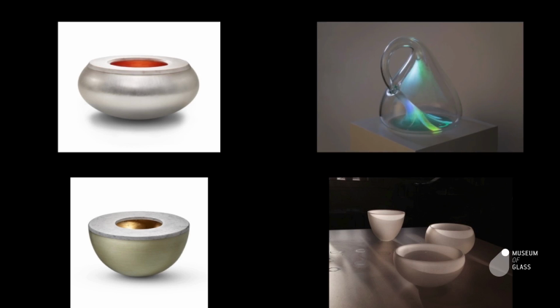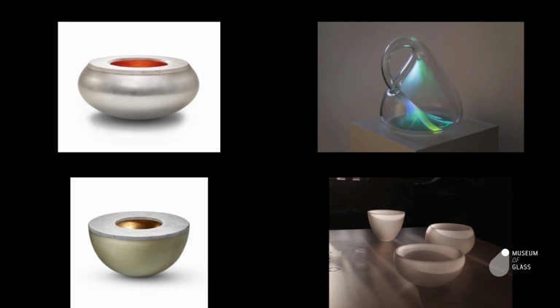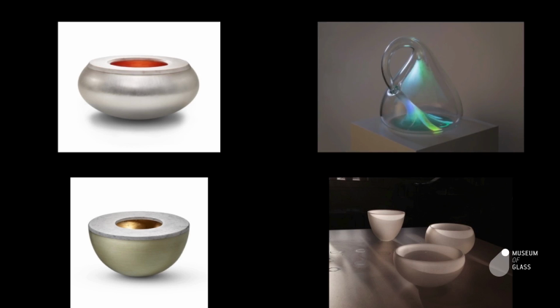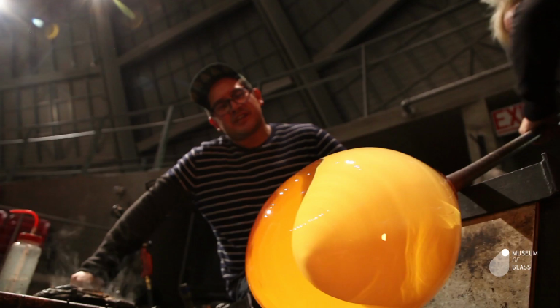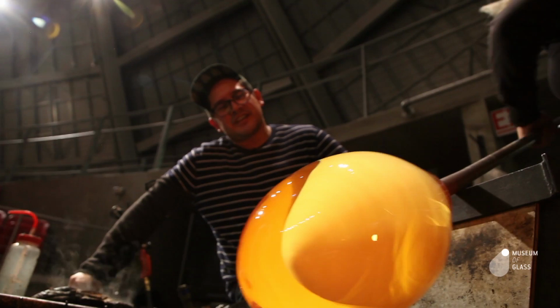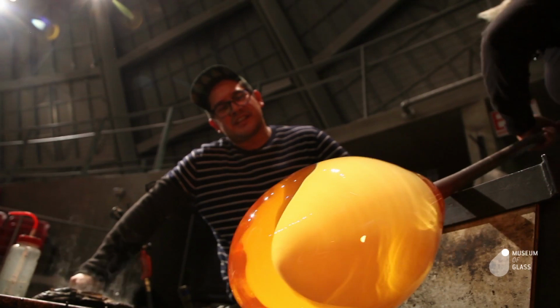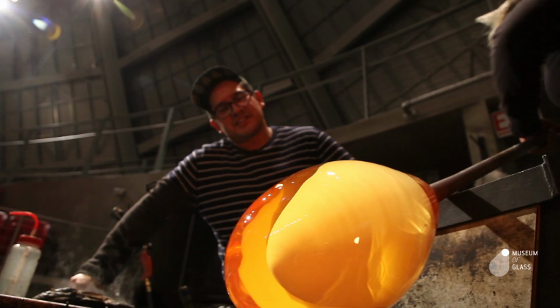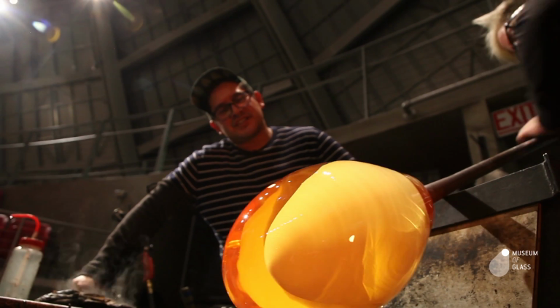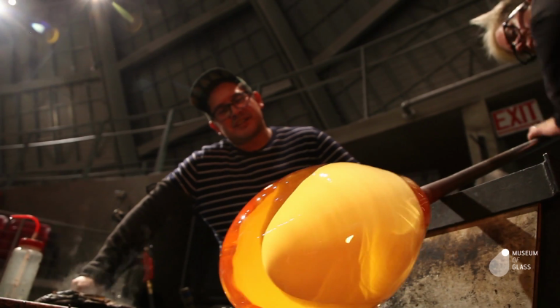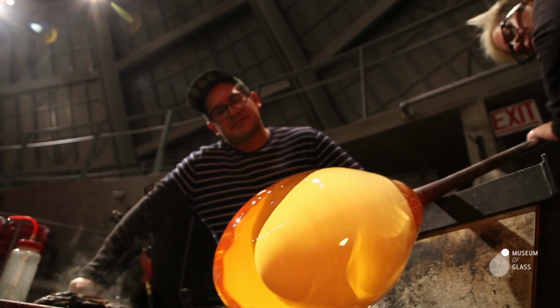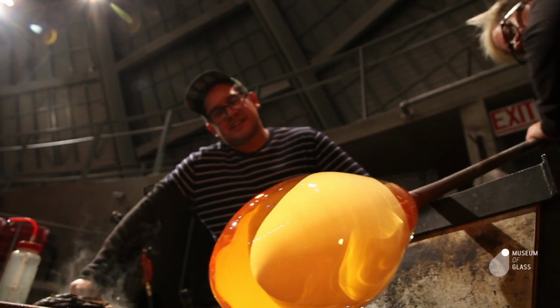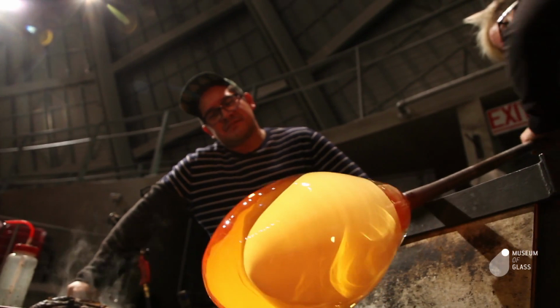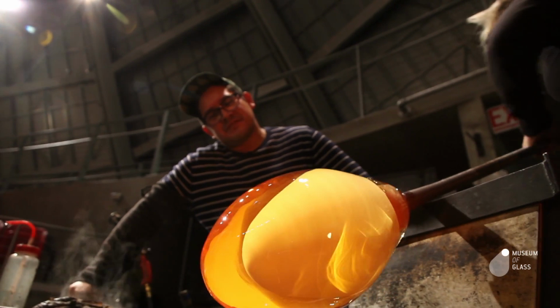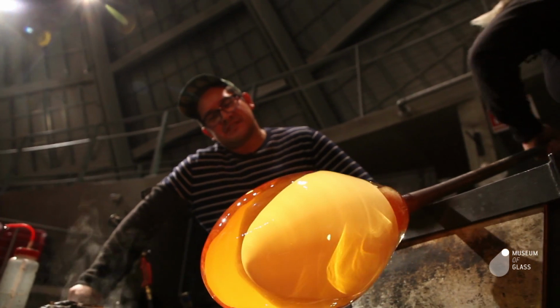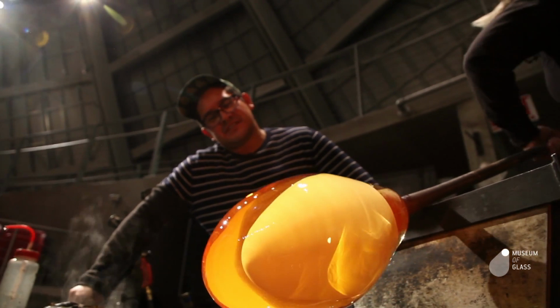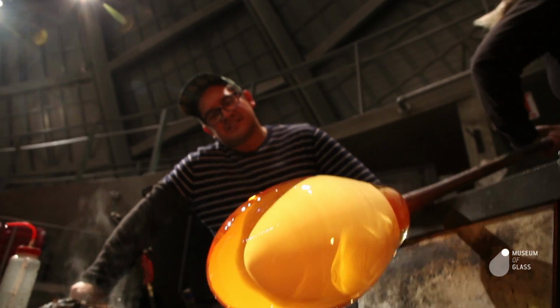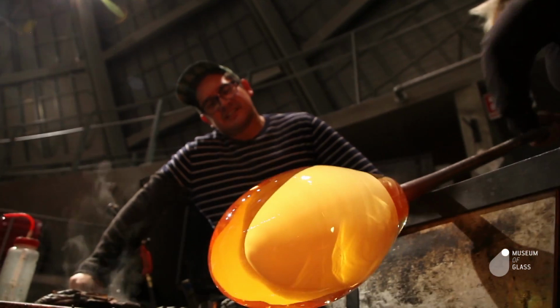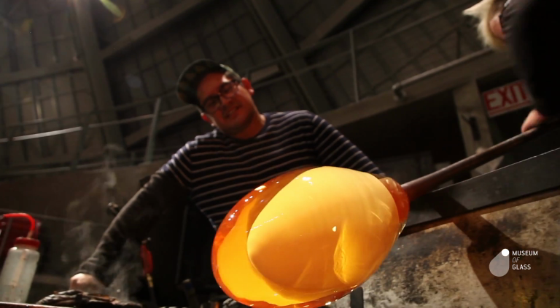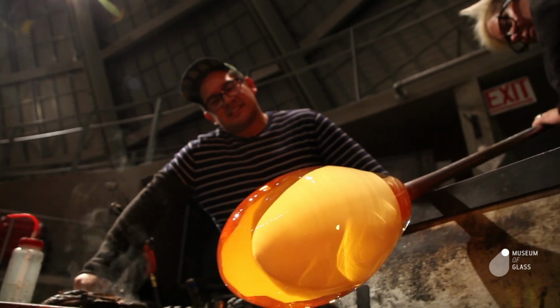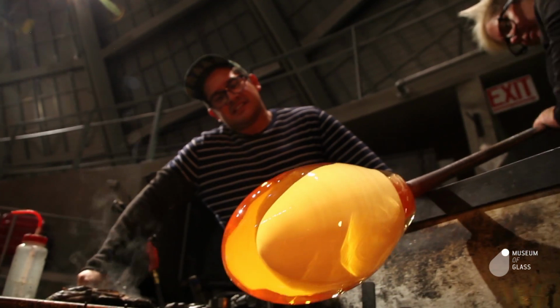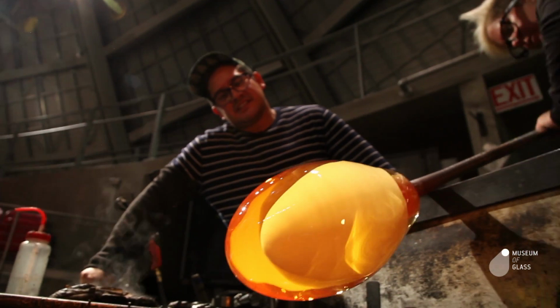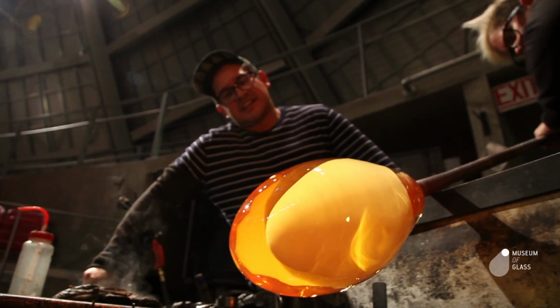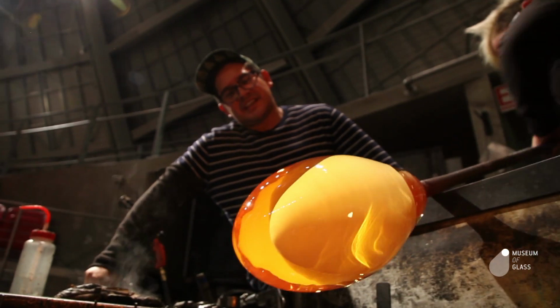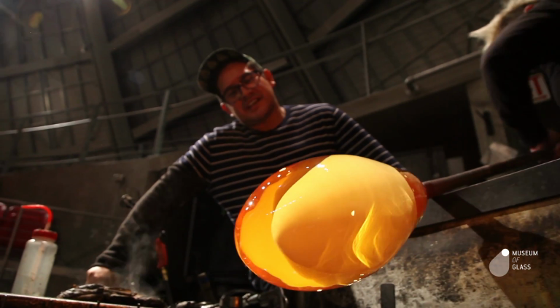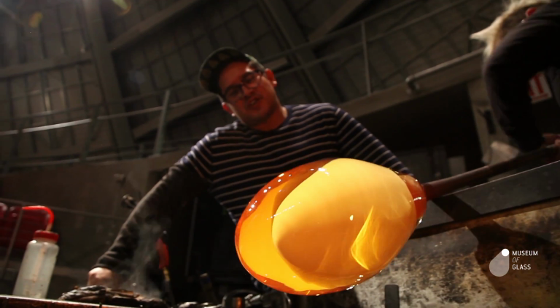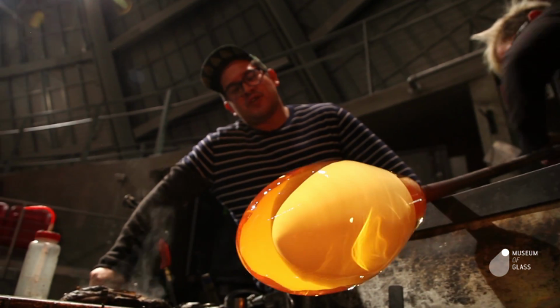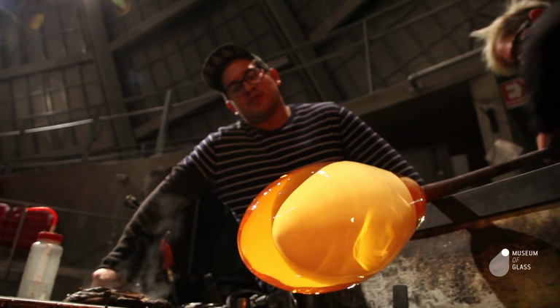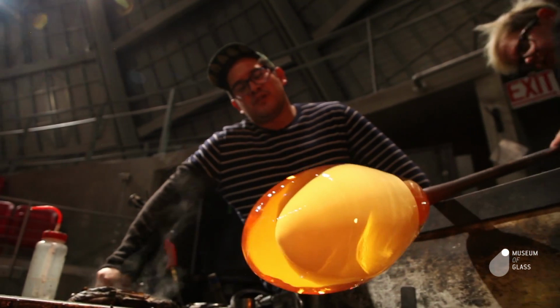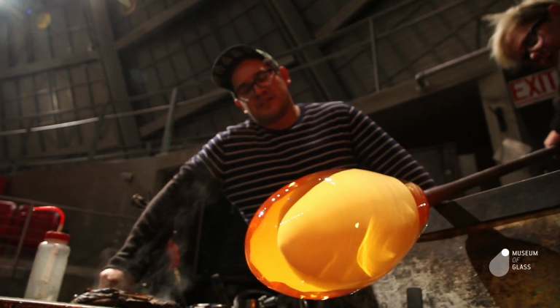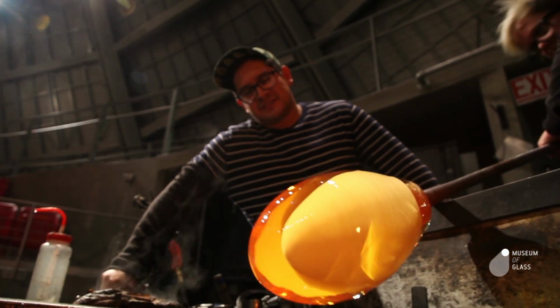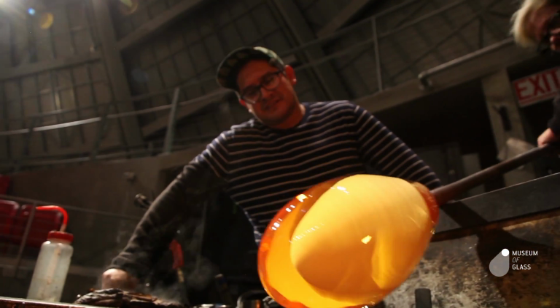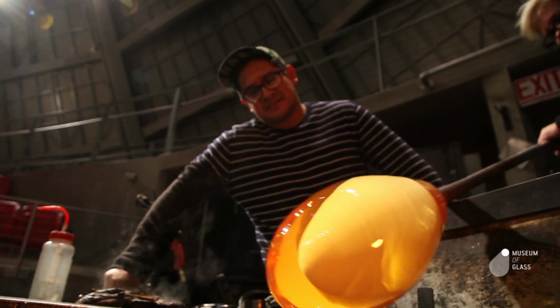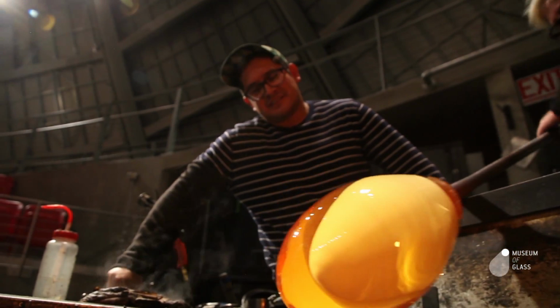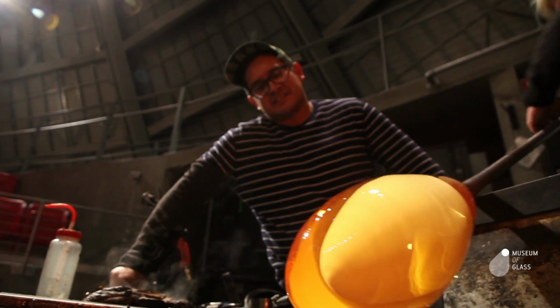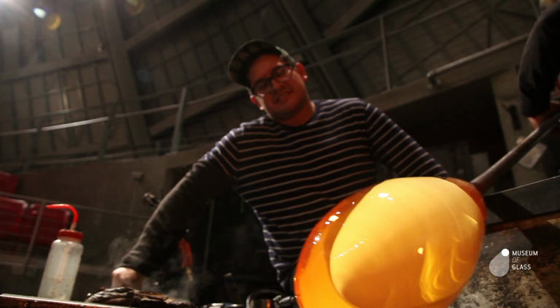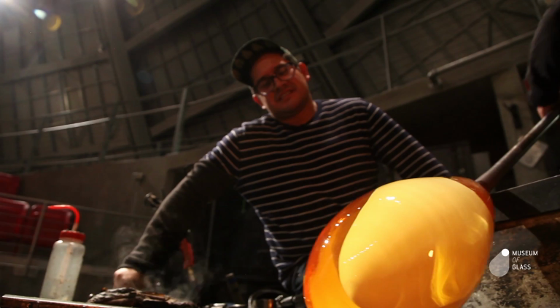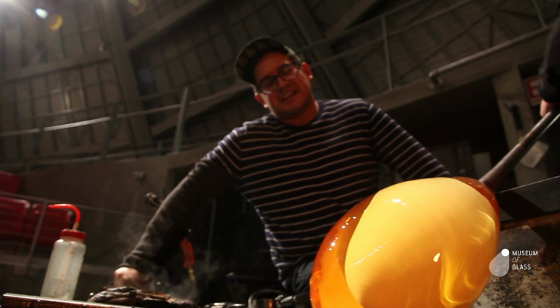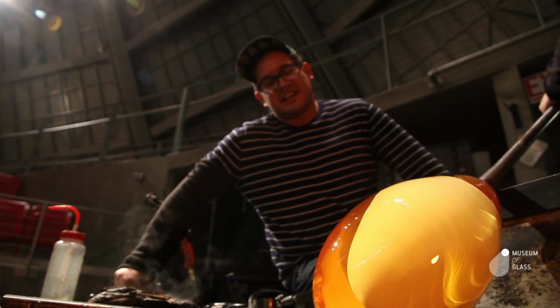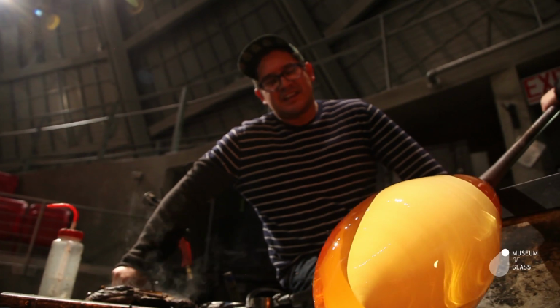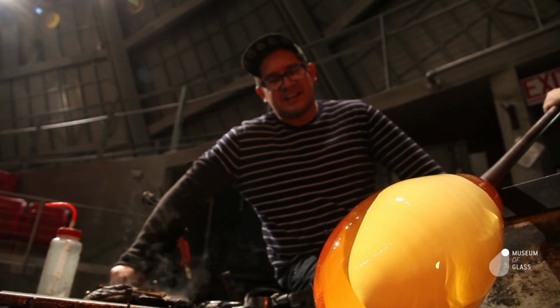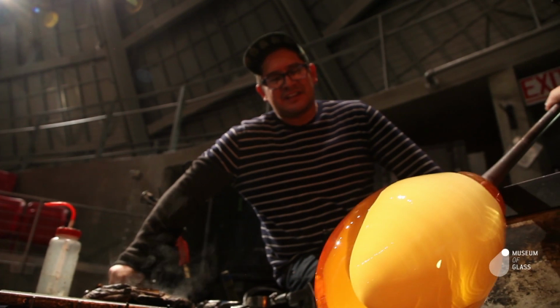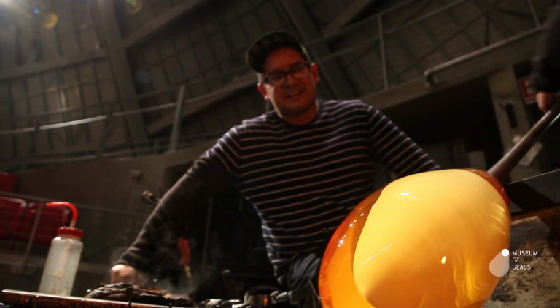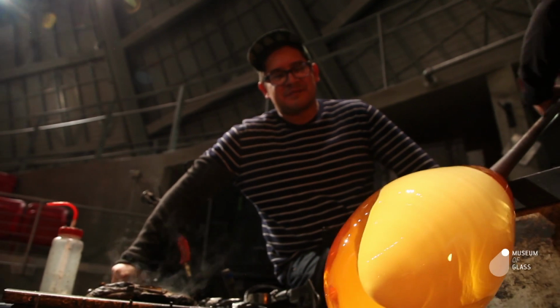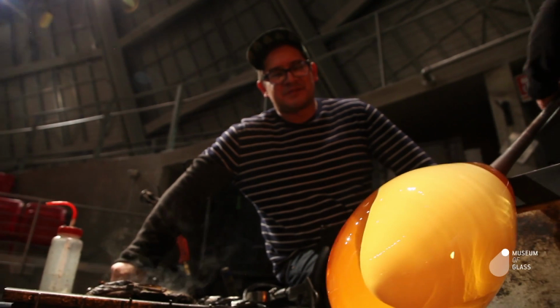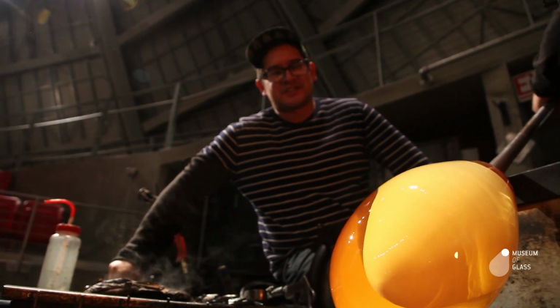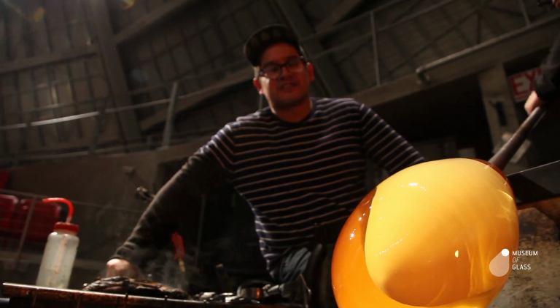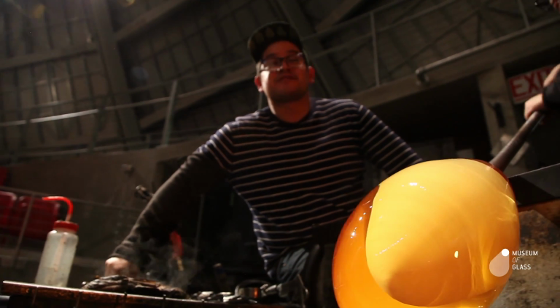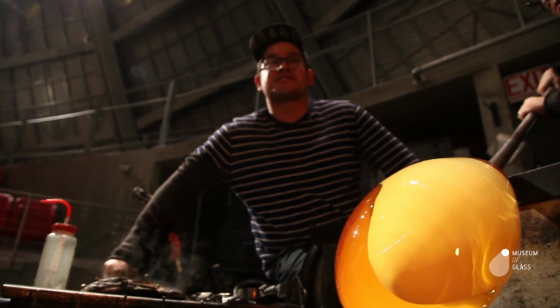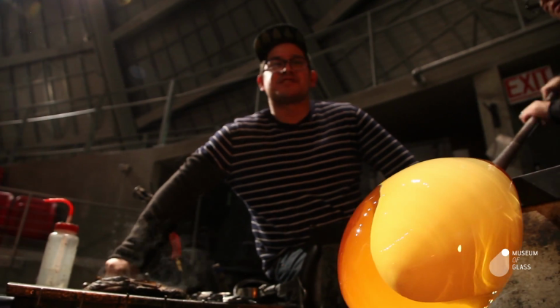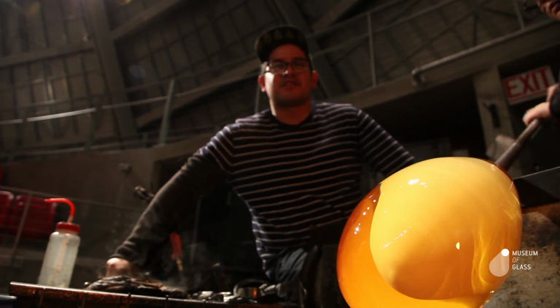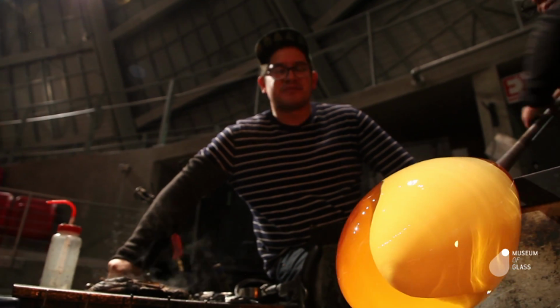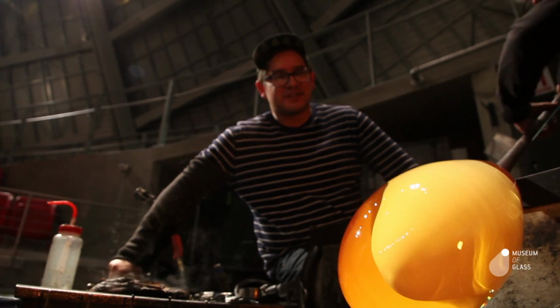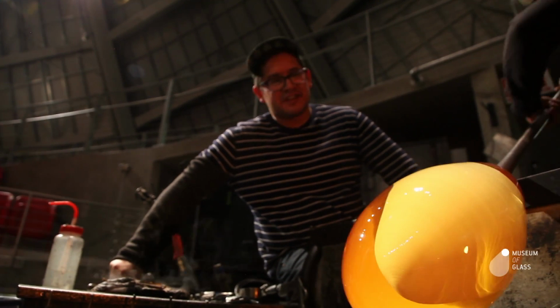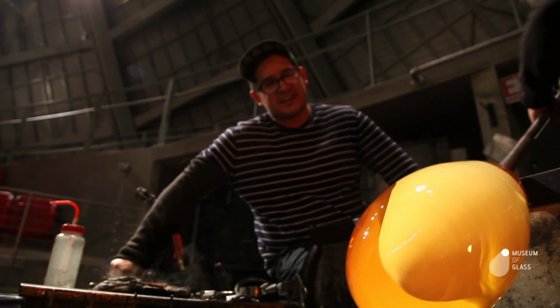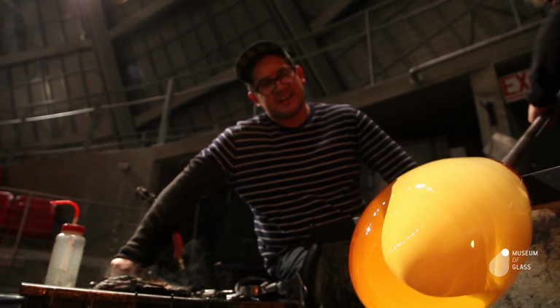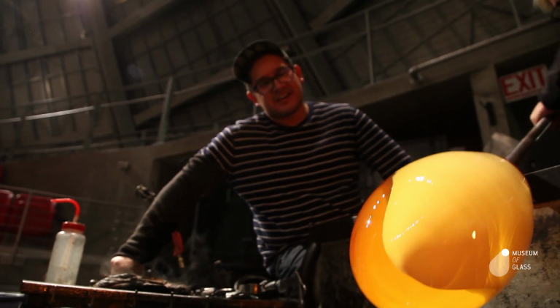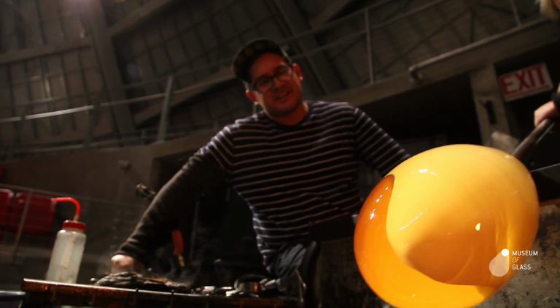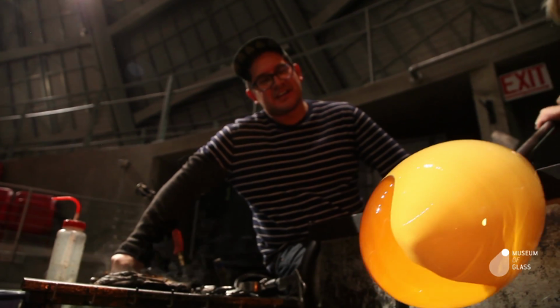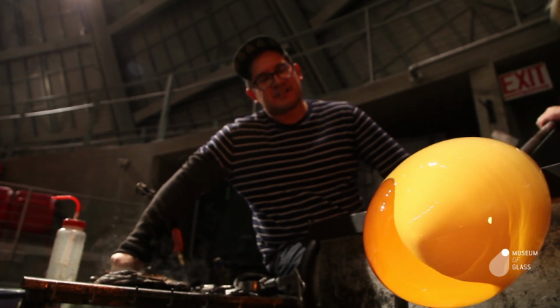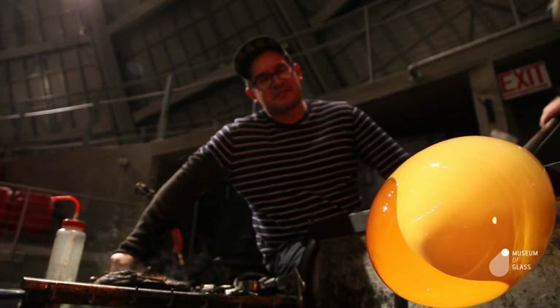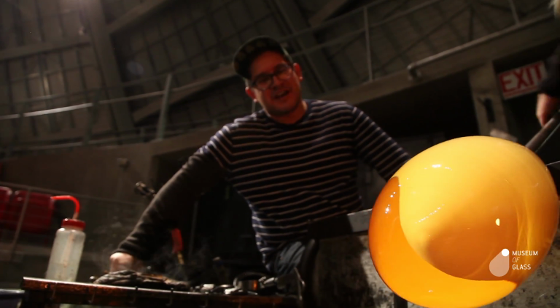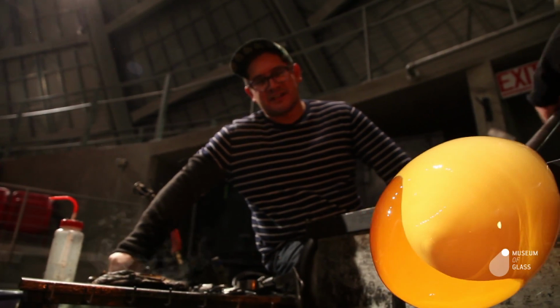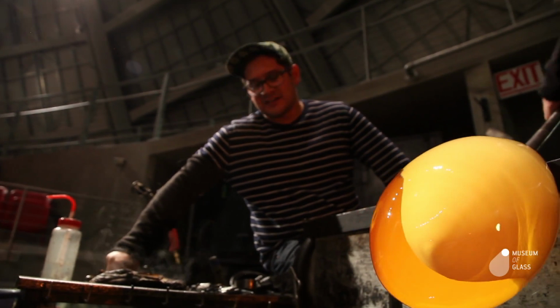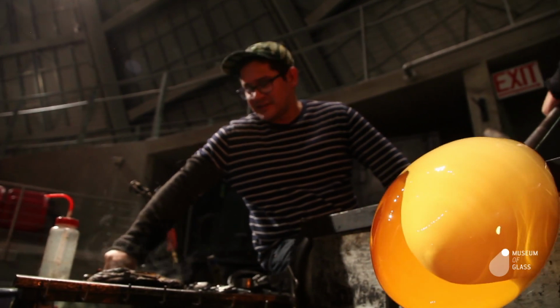I'm gonna get it shaped up, let it get cold, and then heat up the surface and start putting the color pattern on there.